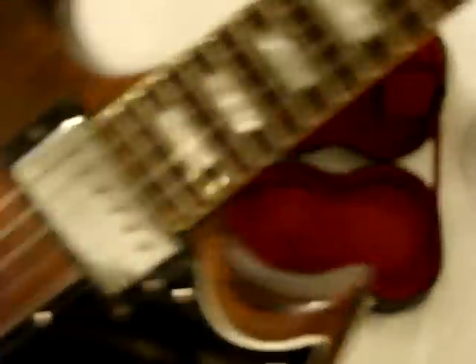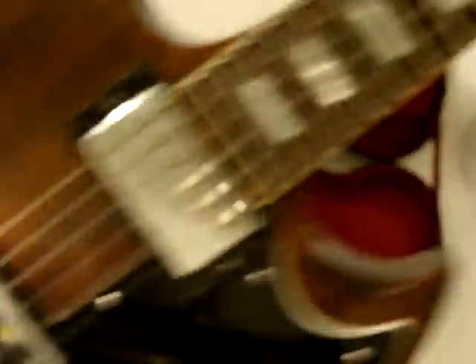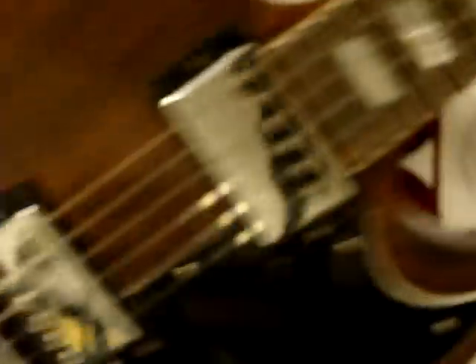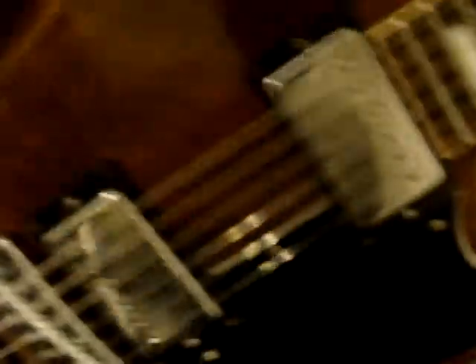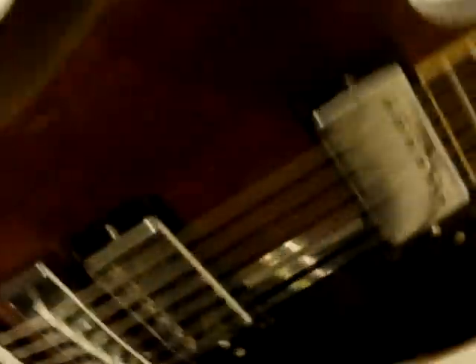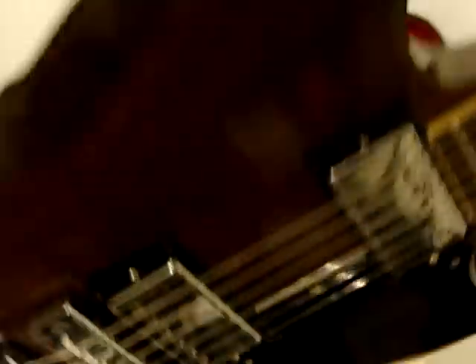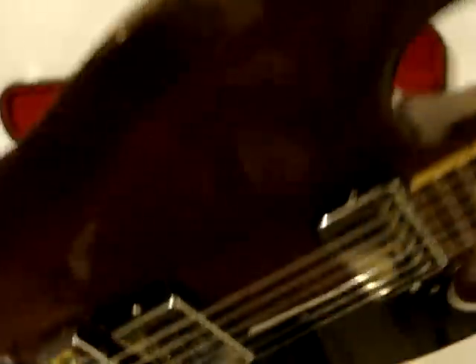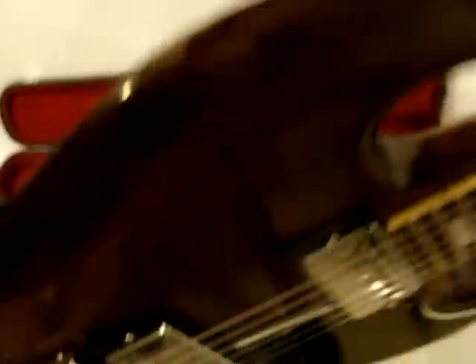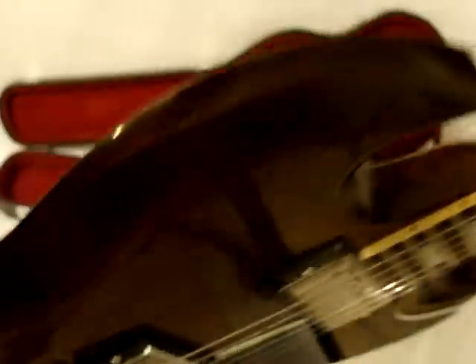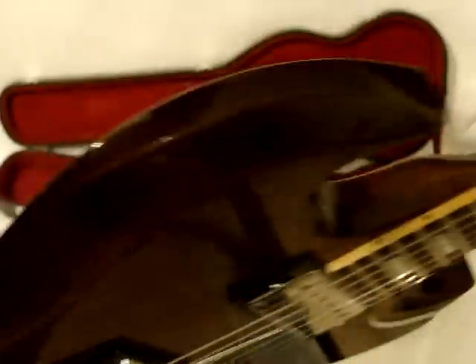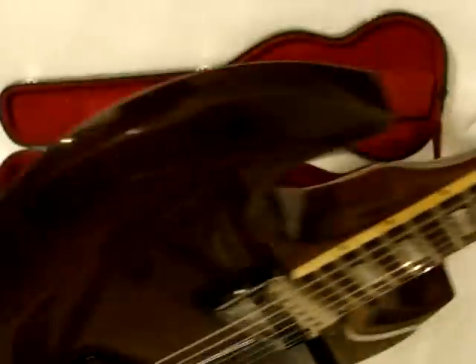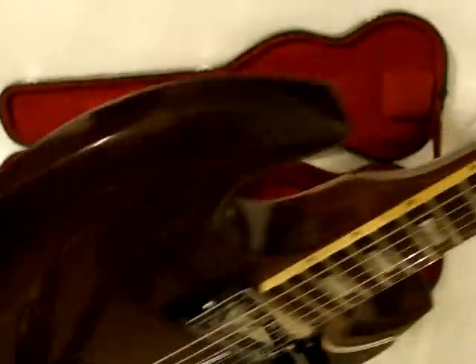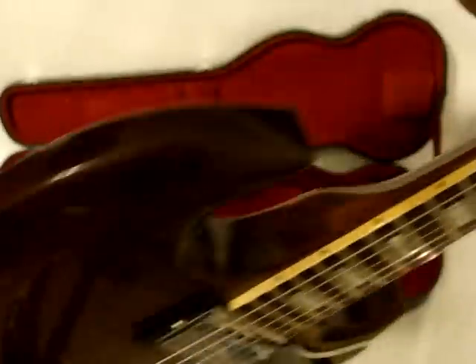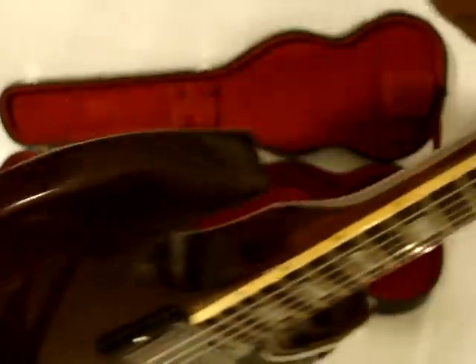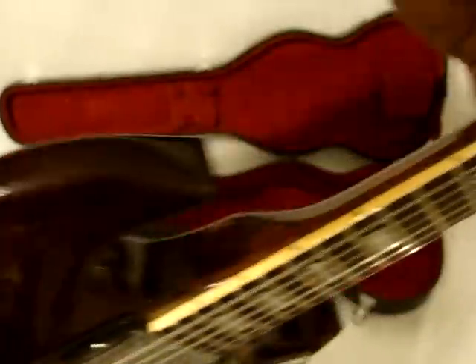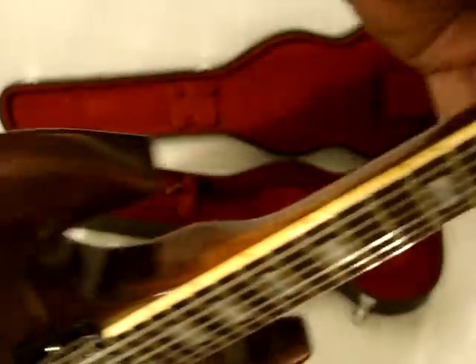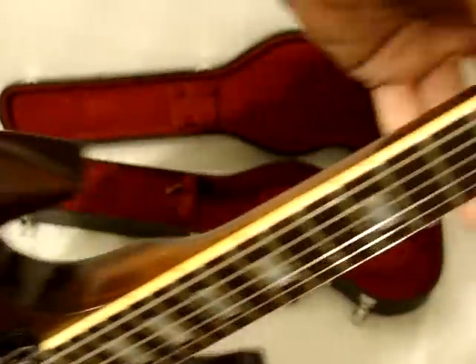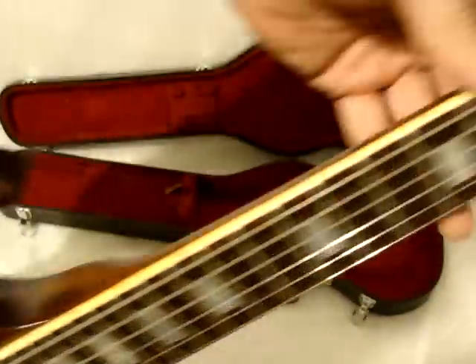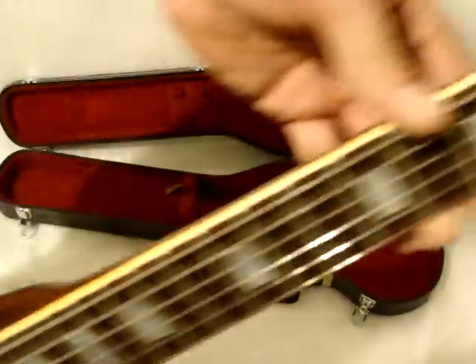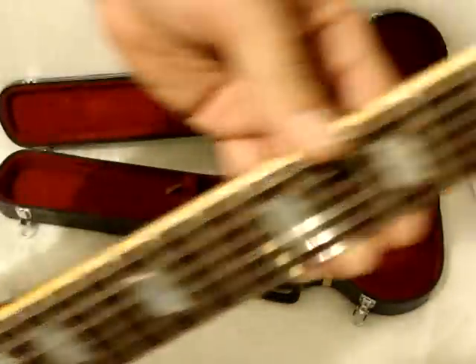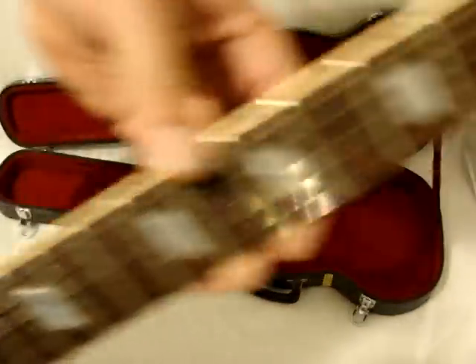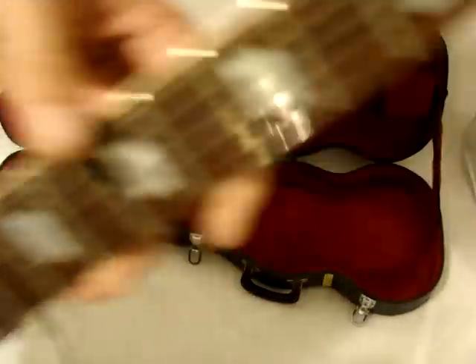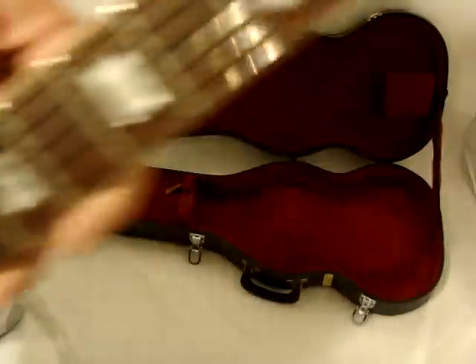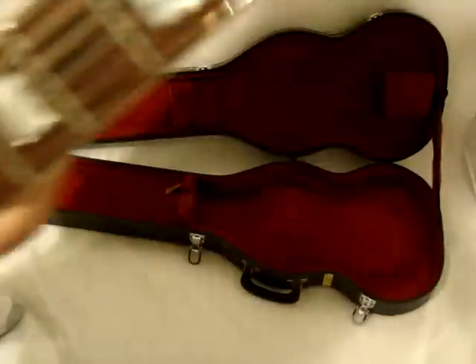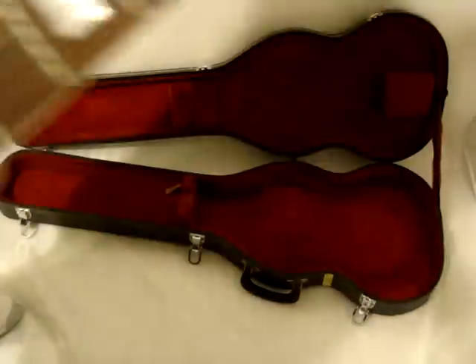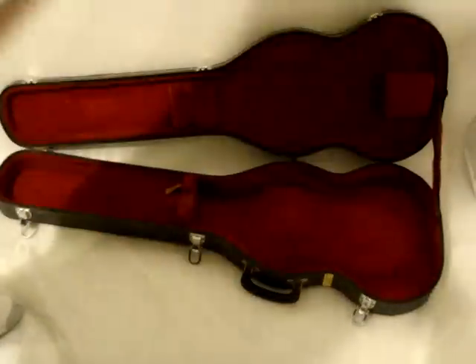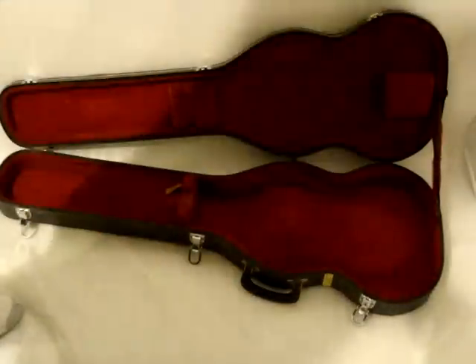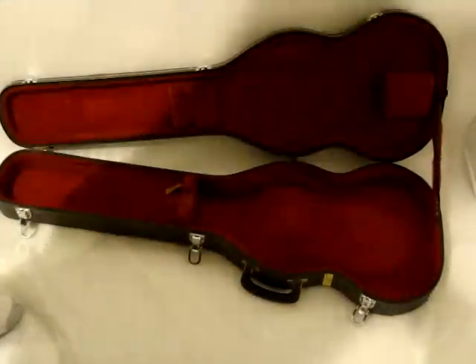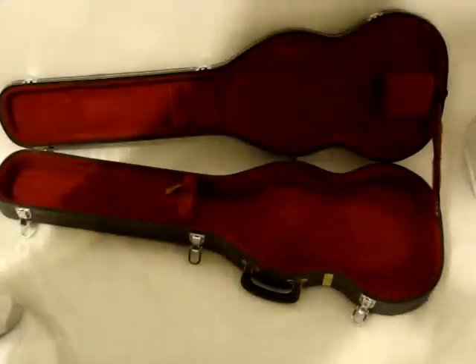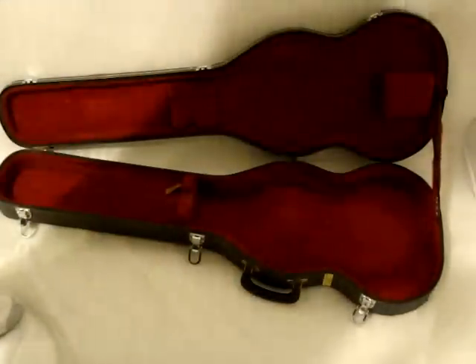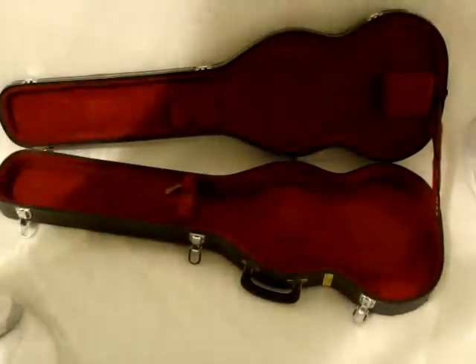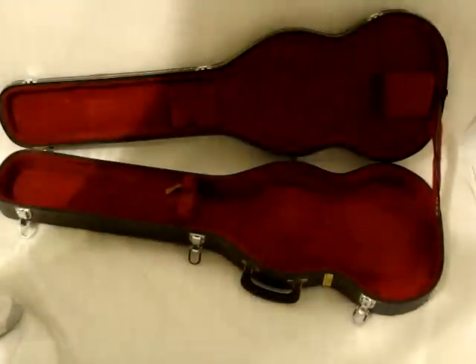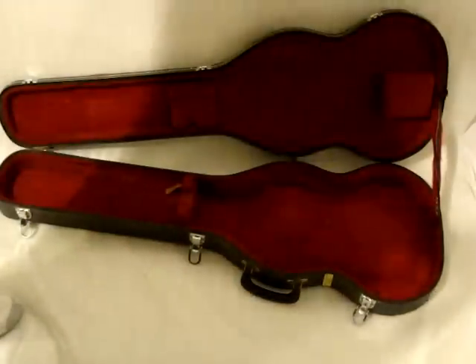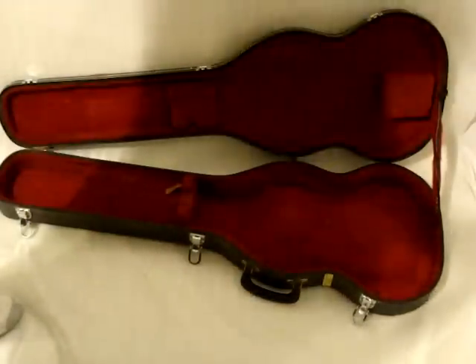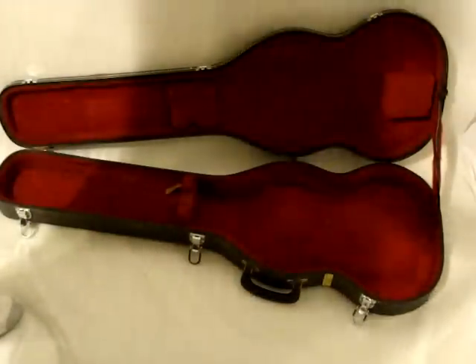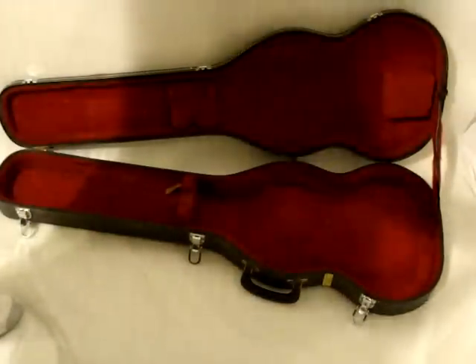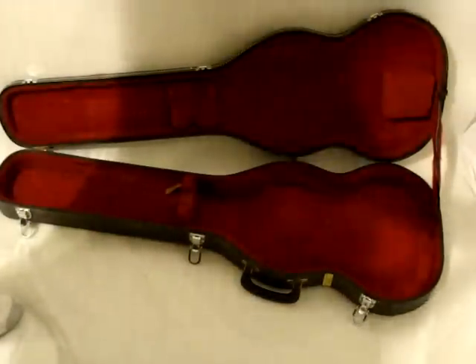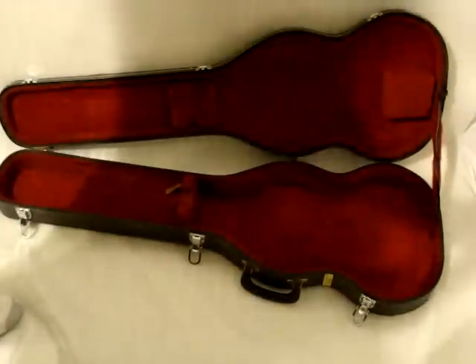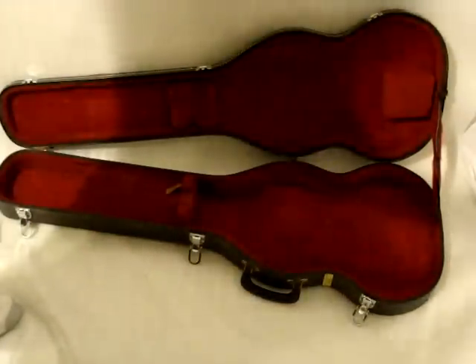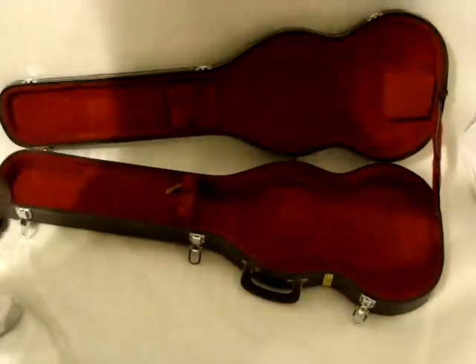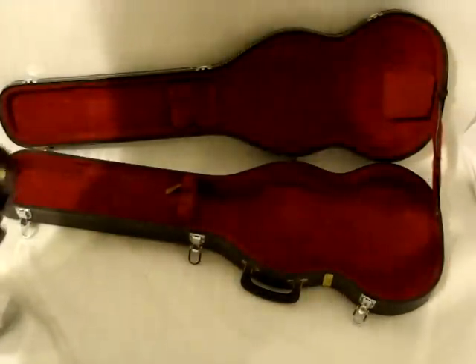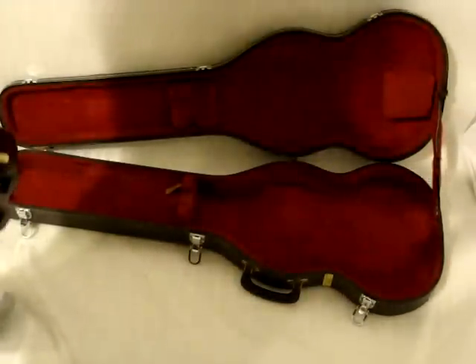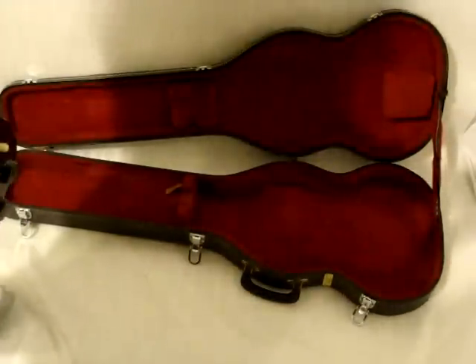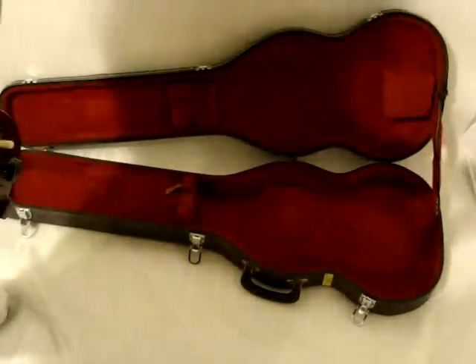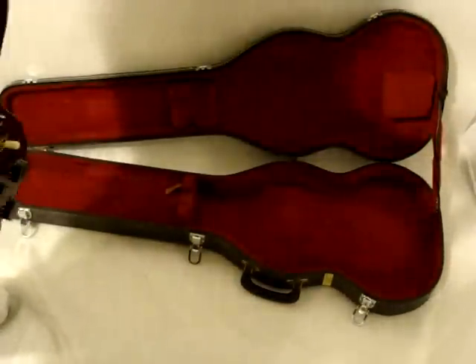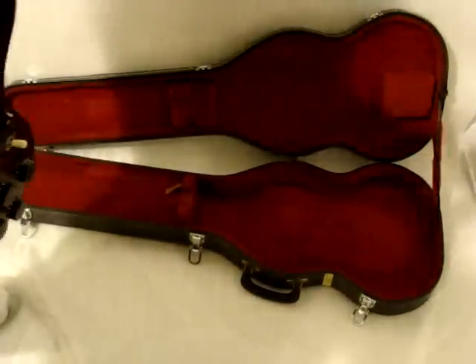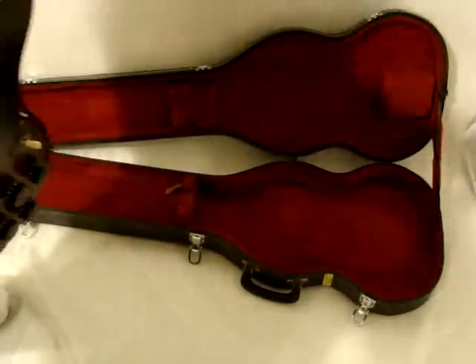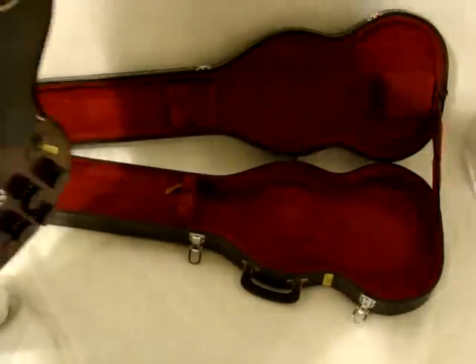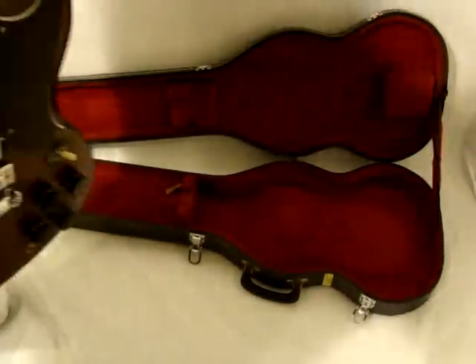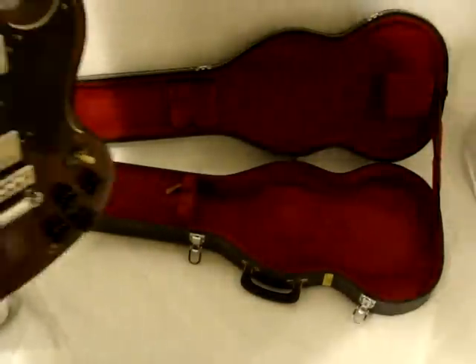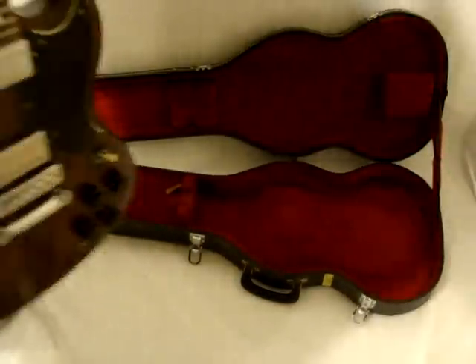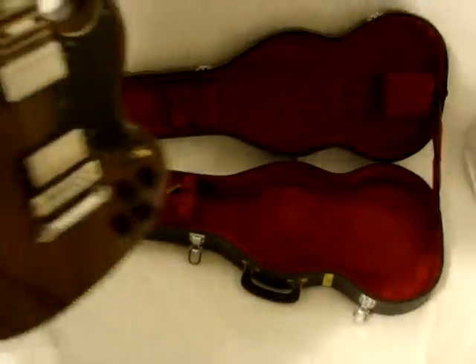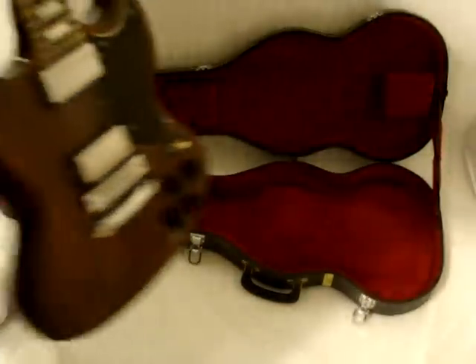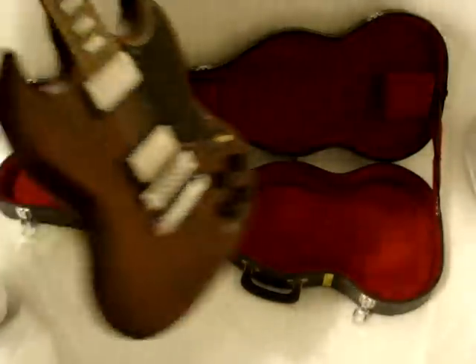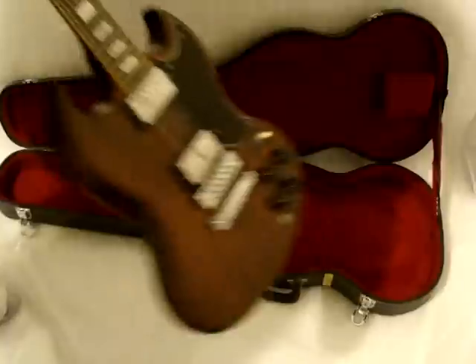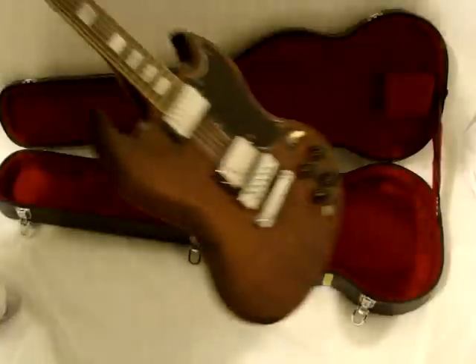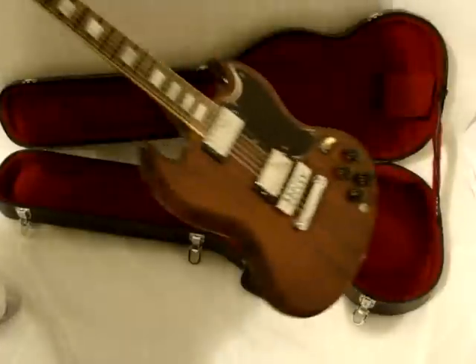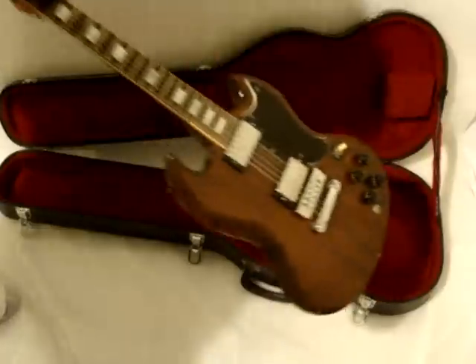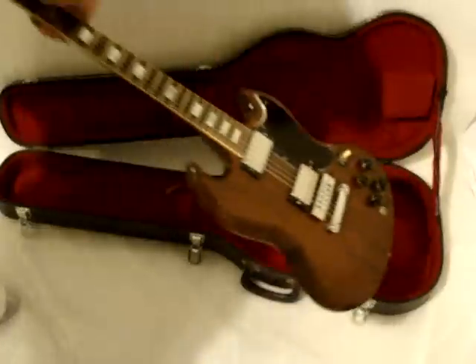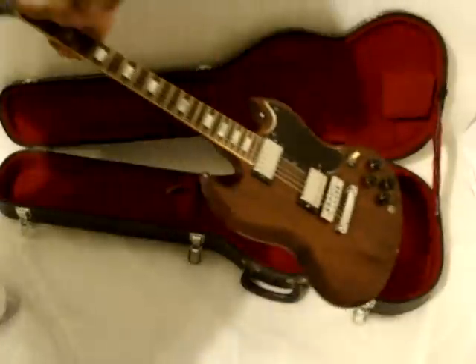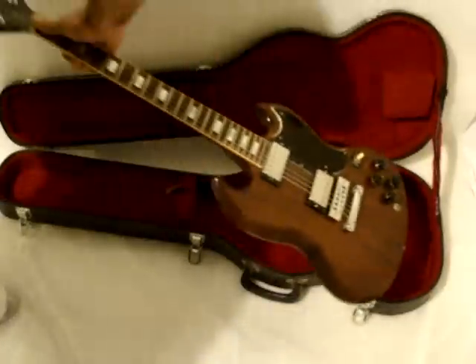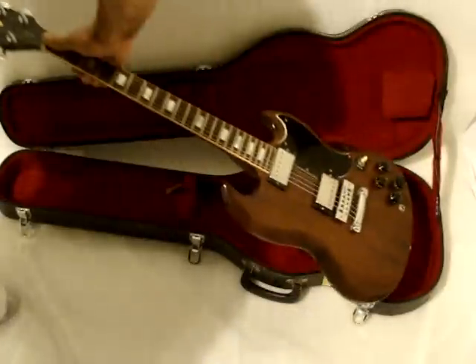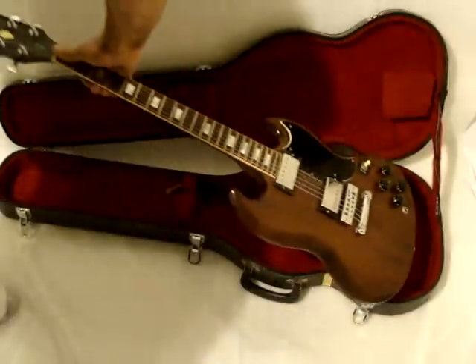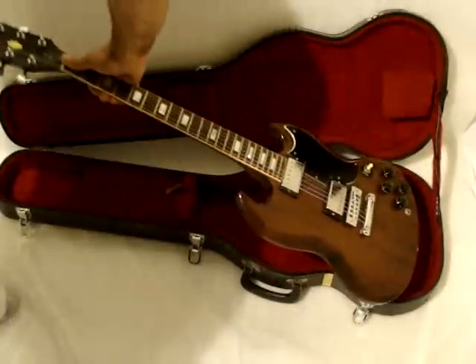So, there it is. A very nice 78 Gibson SG.